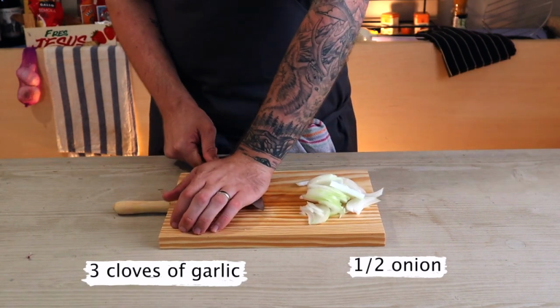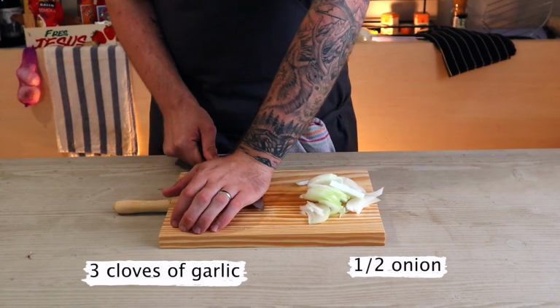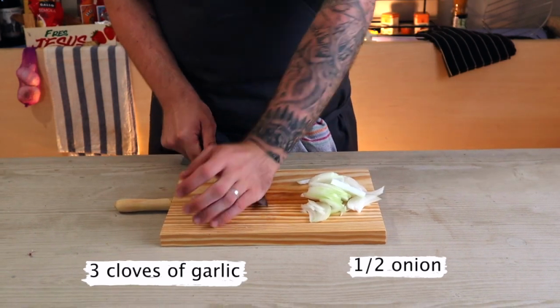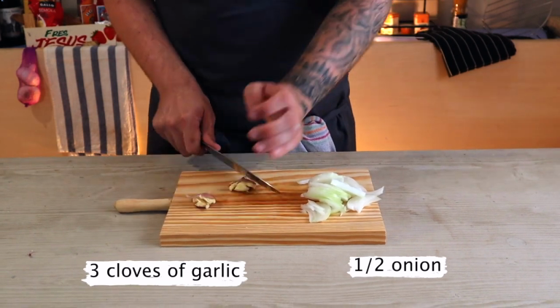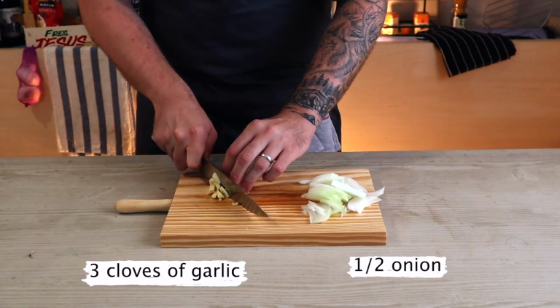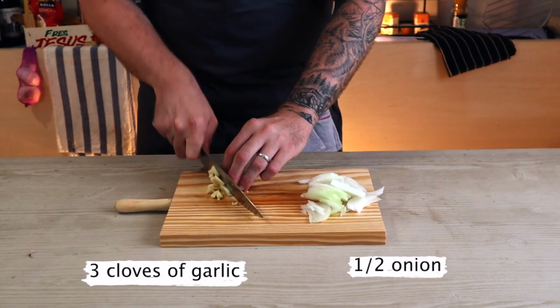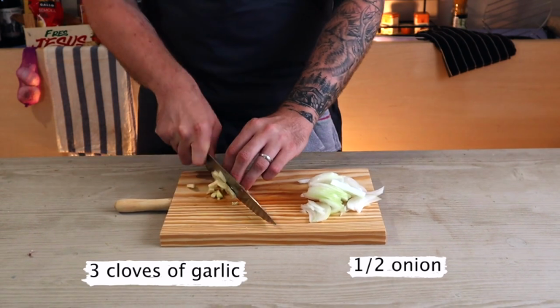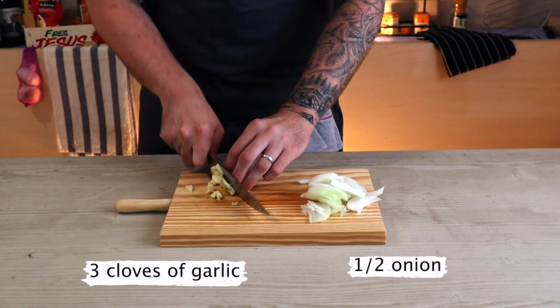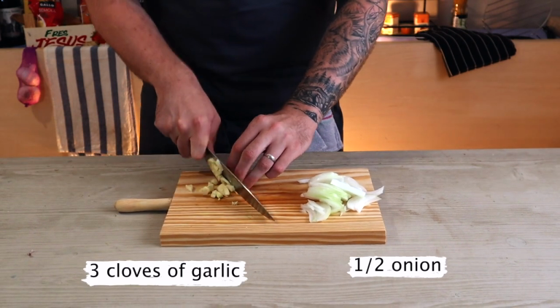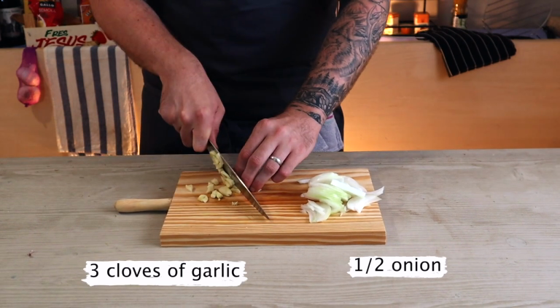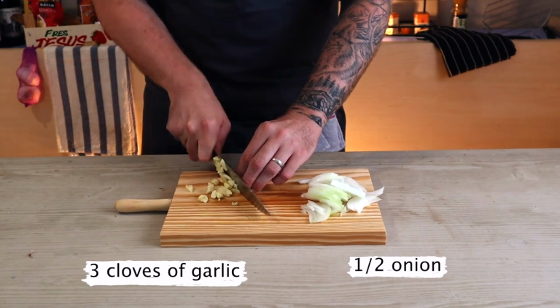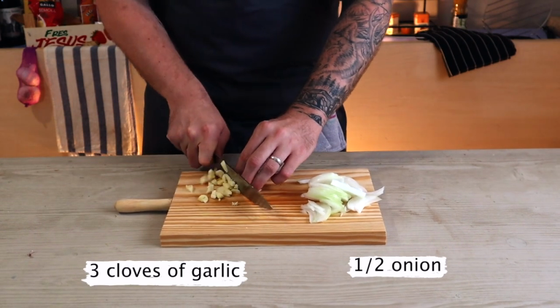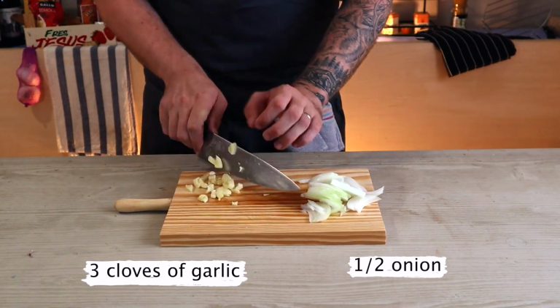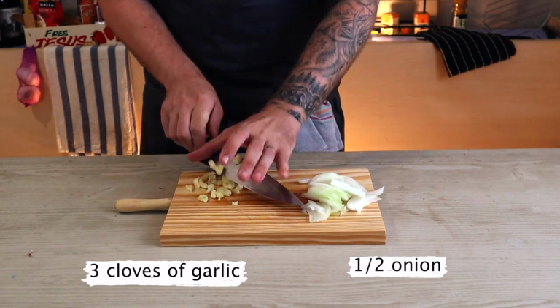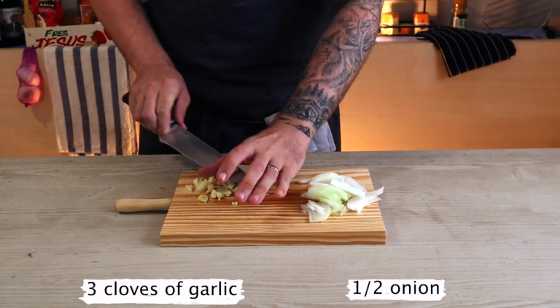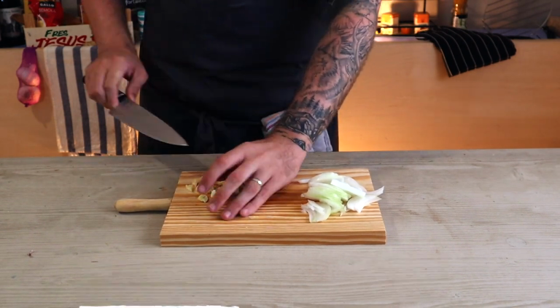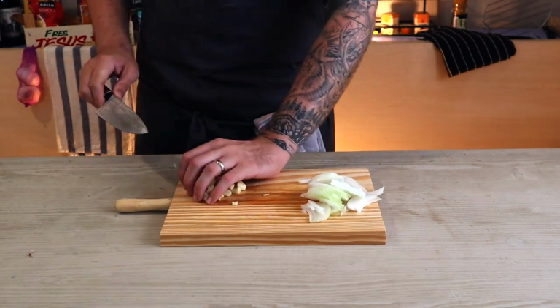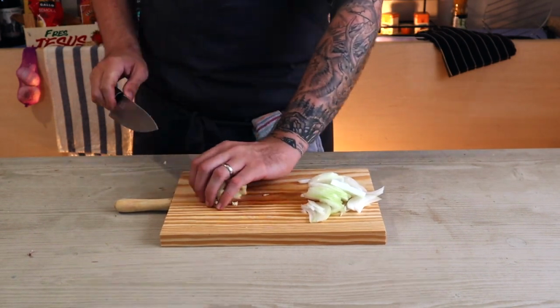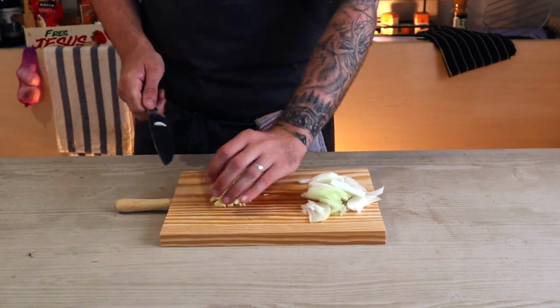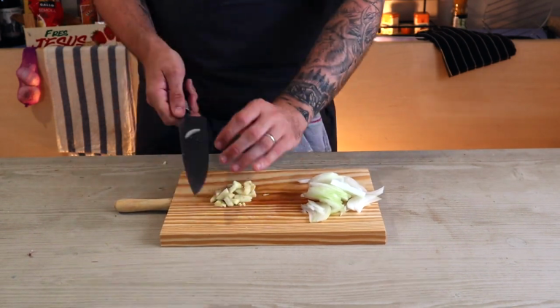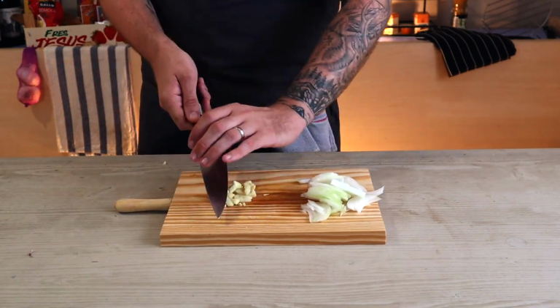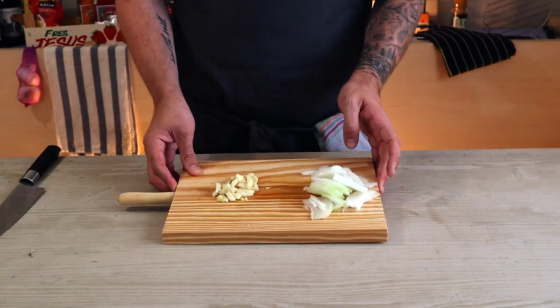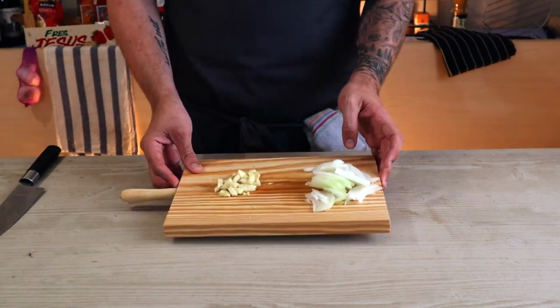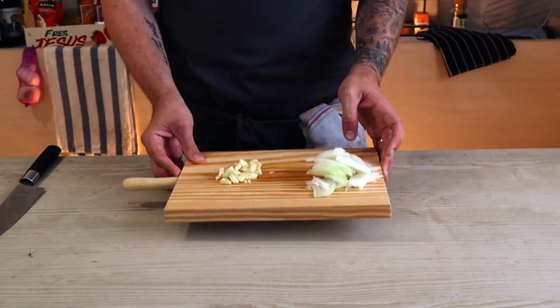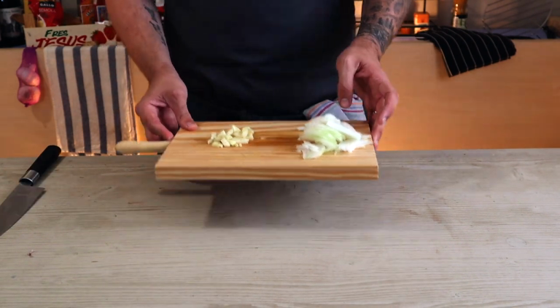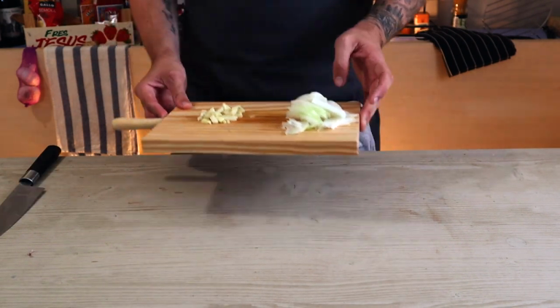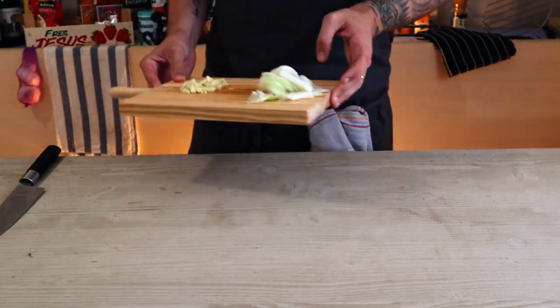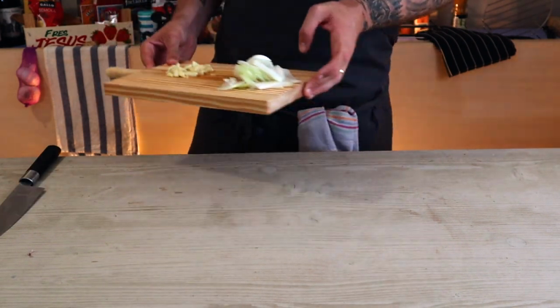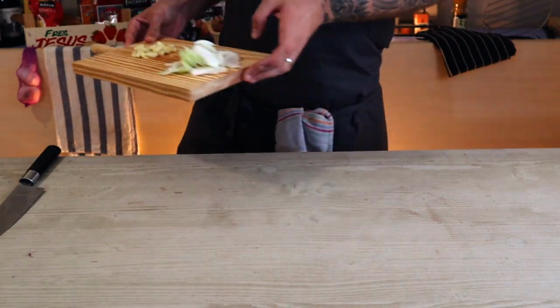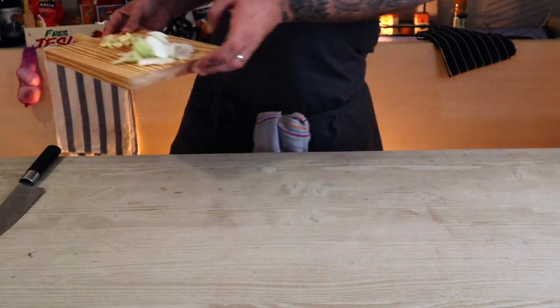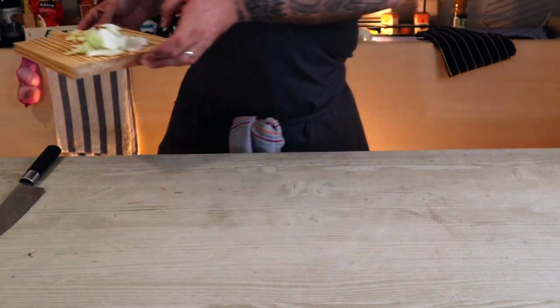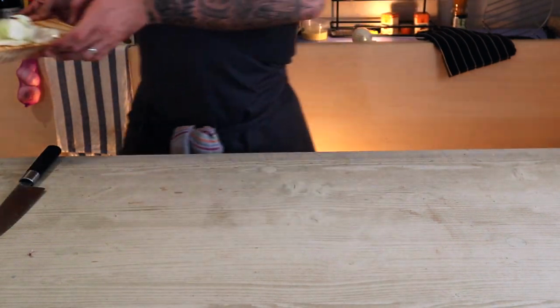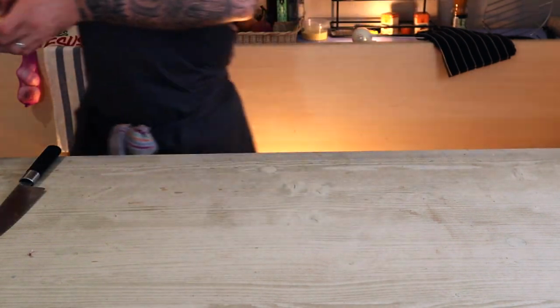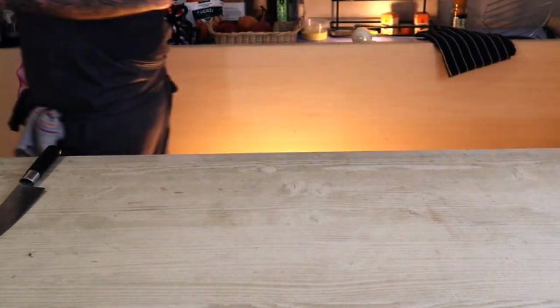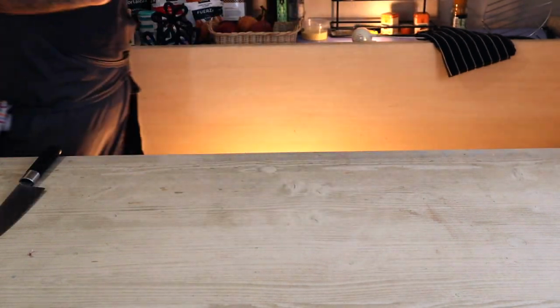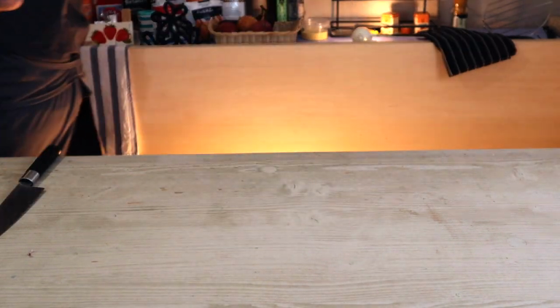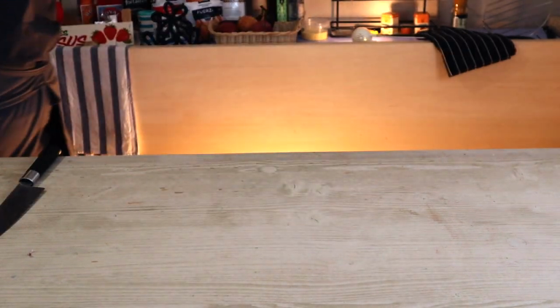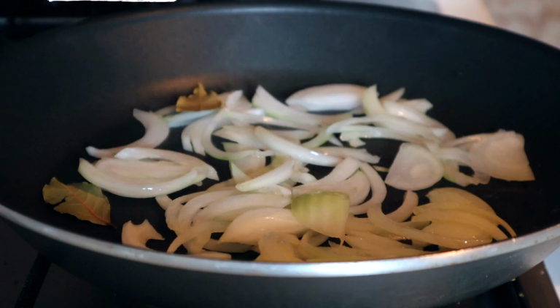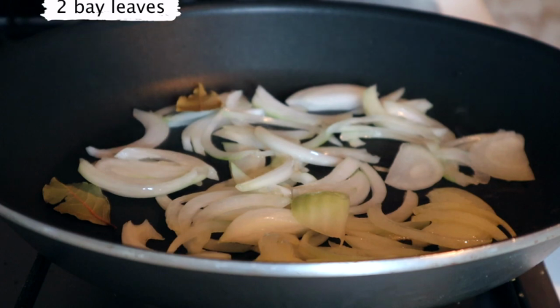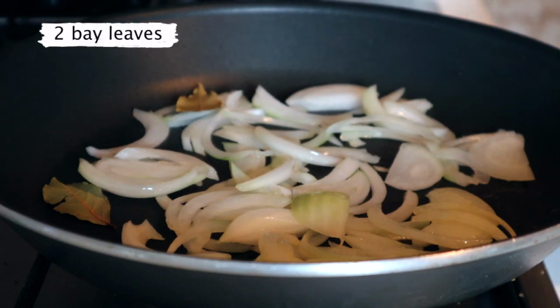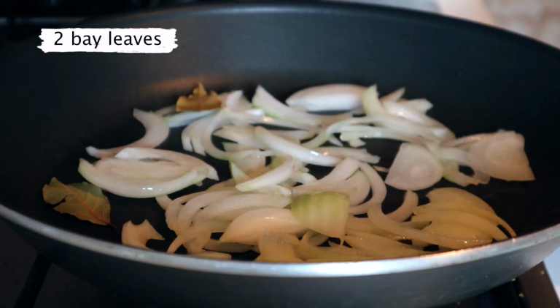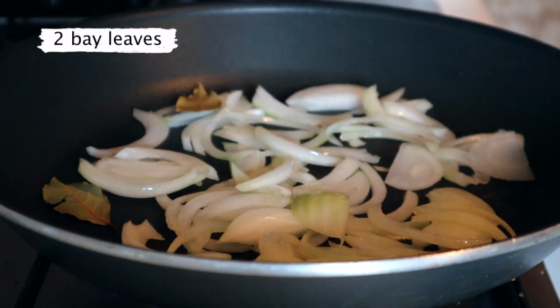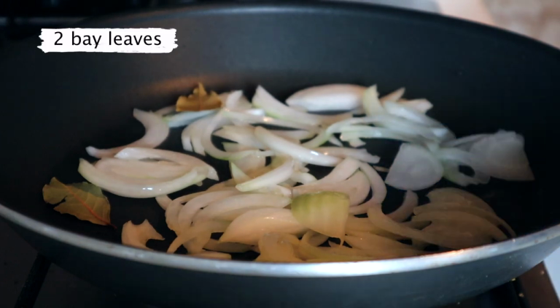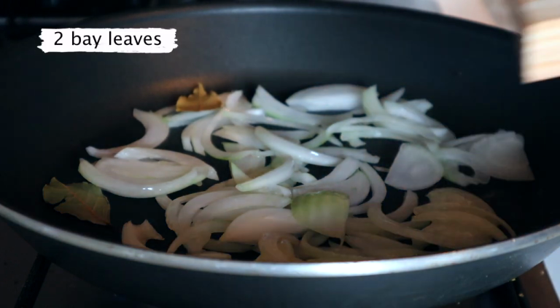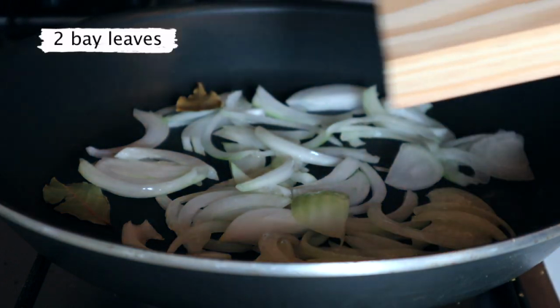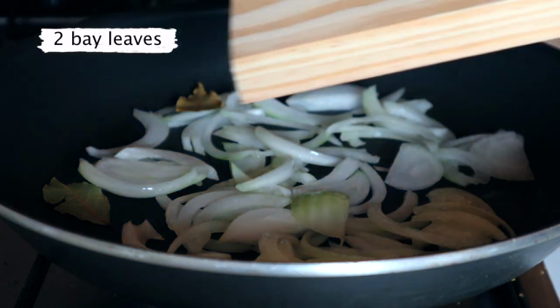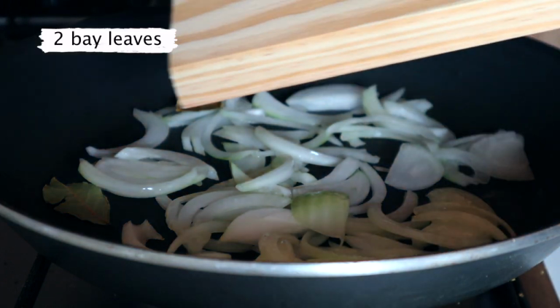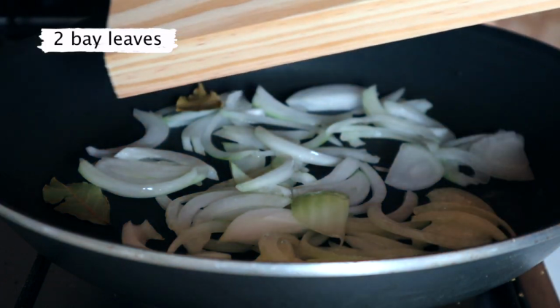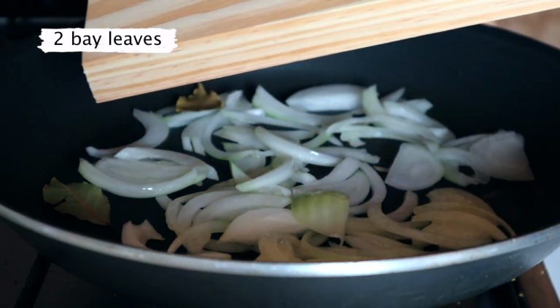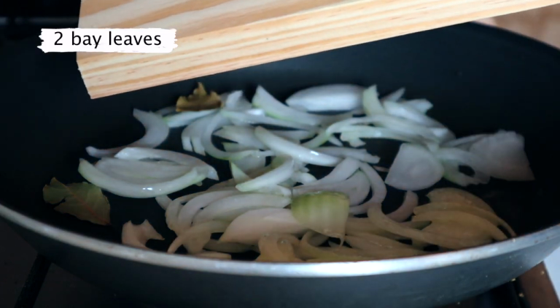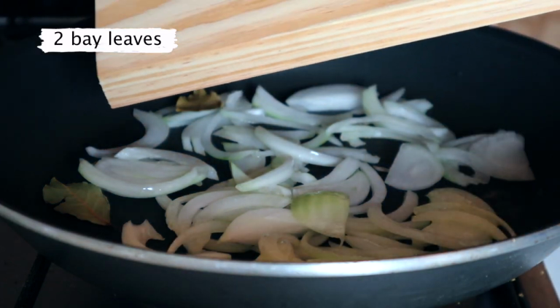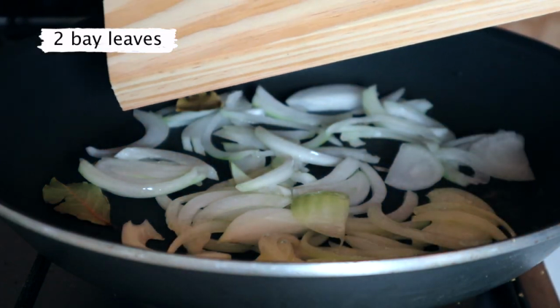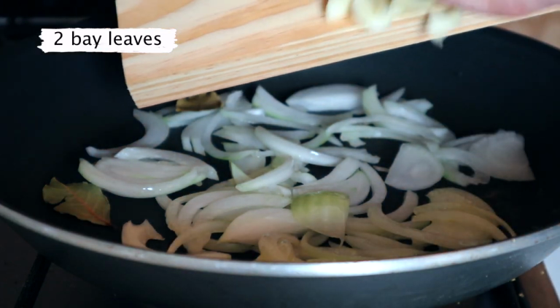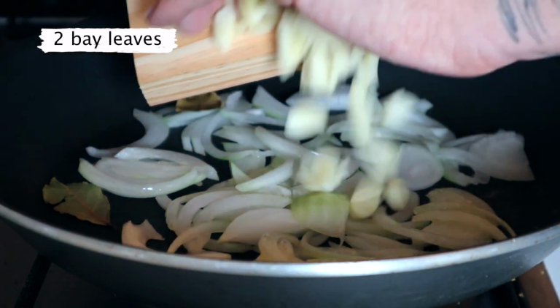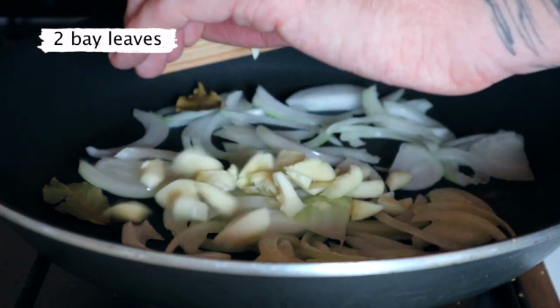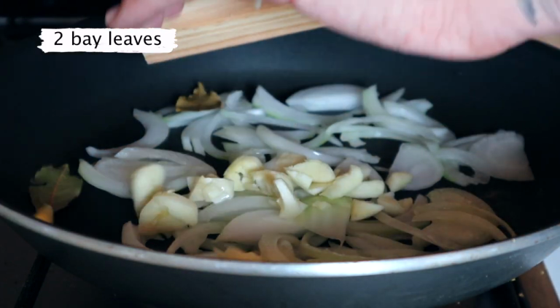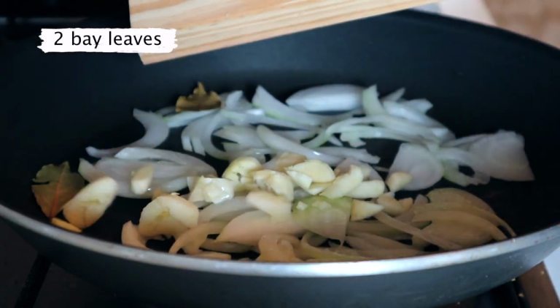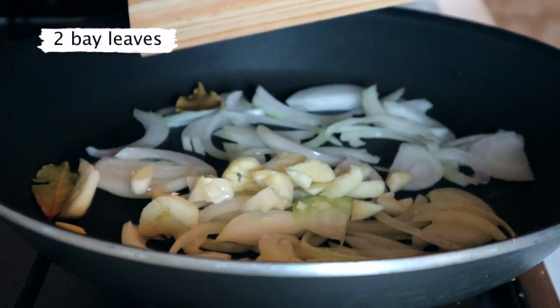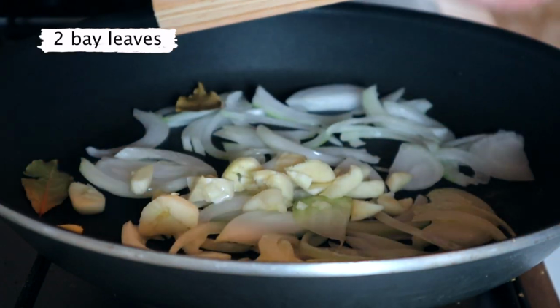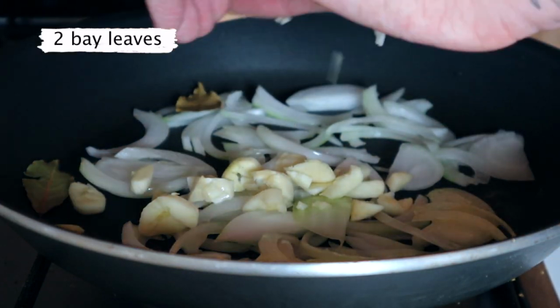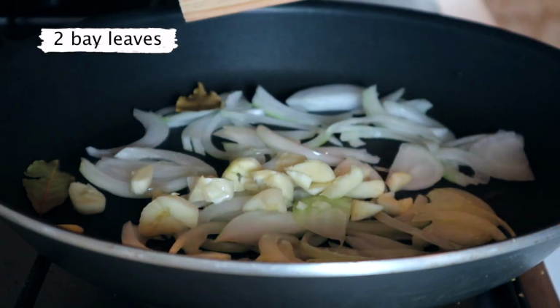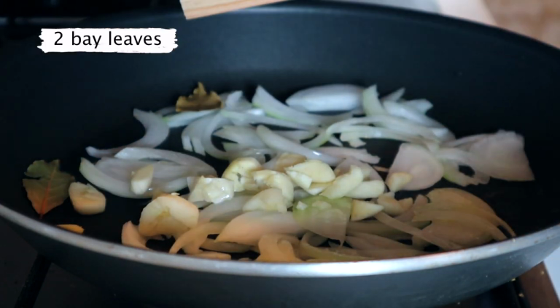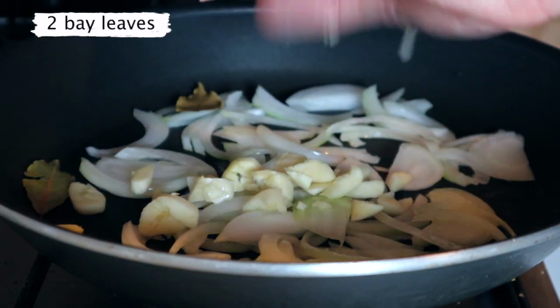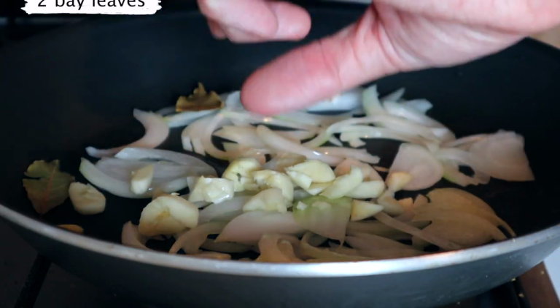Let's start with slicing up half a white onion and three cloves of garlic. Throw them into a pan with some olive oil and some bay leaves.